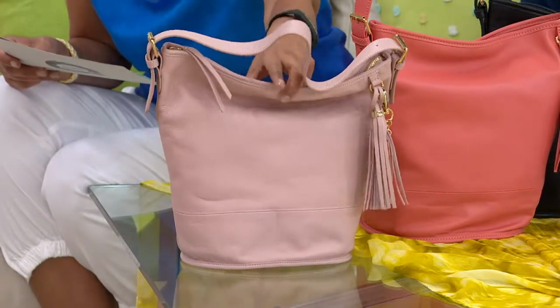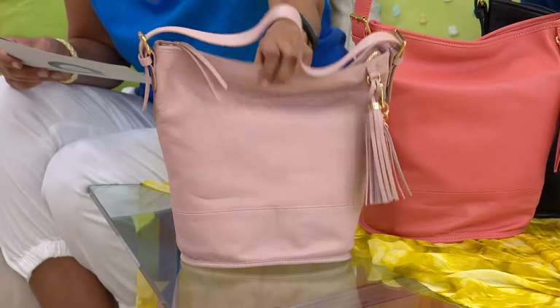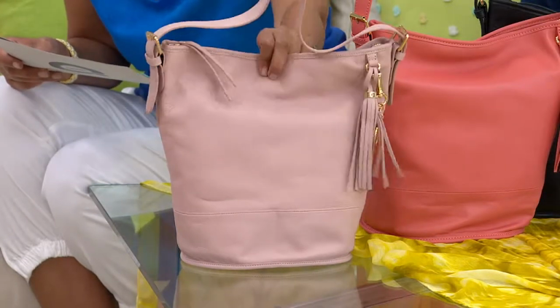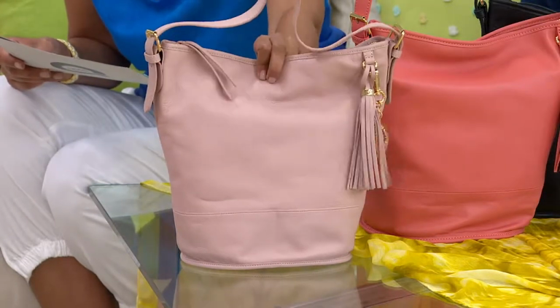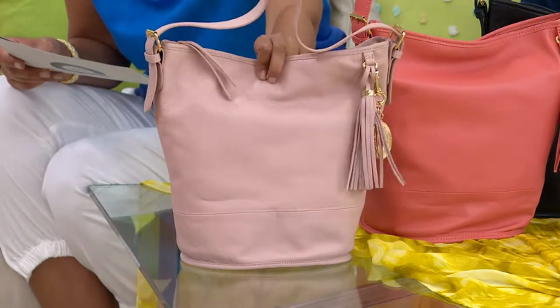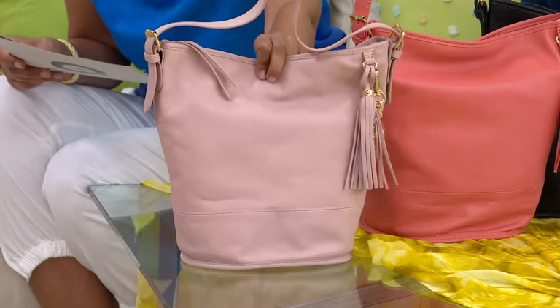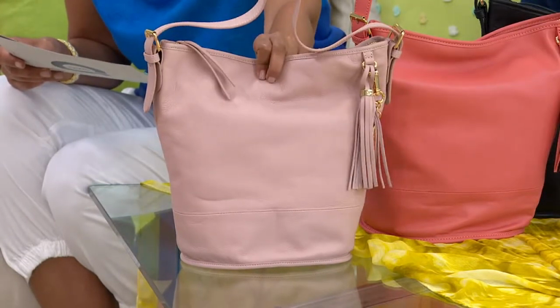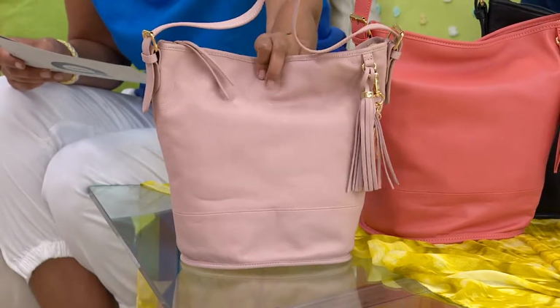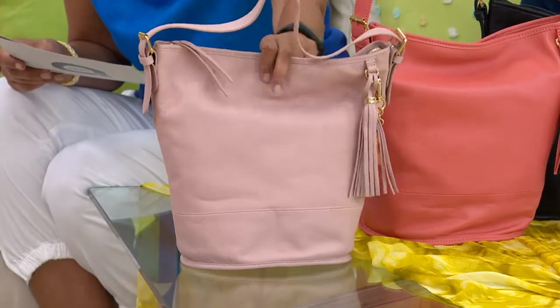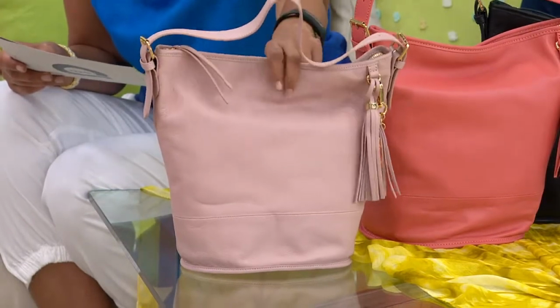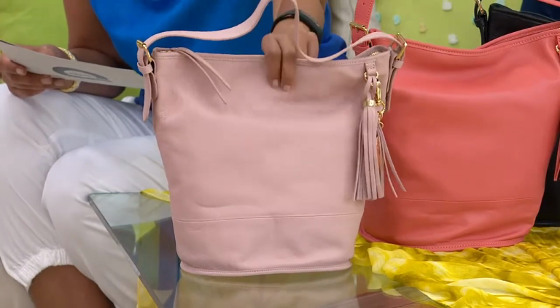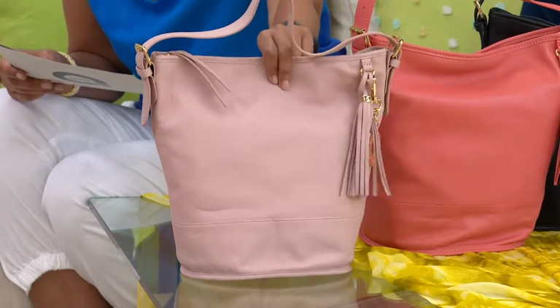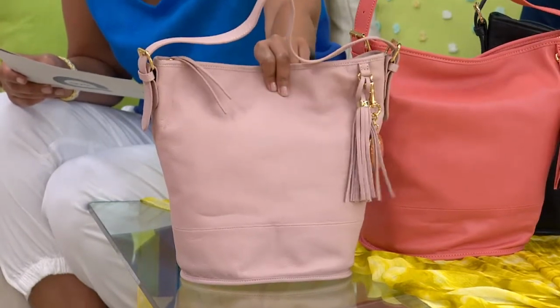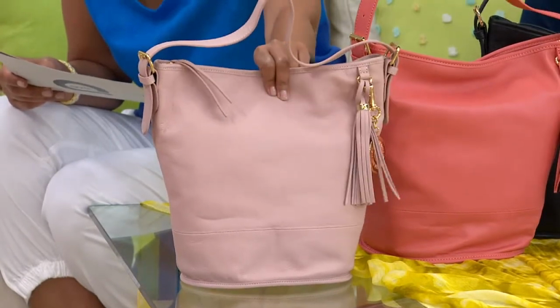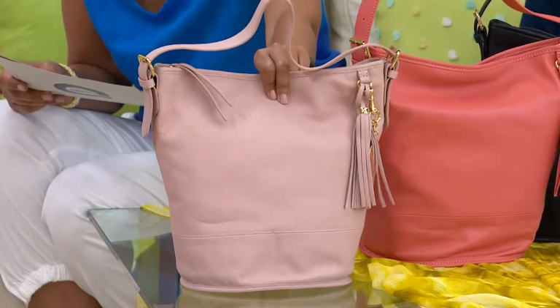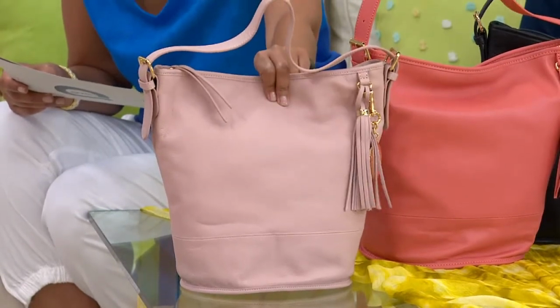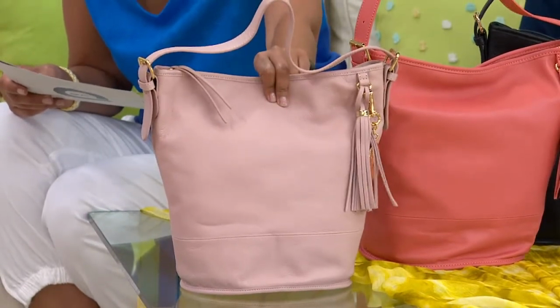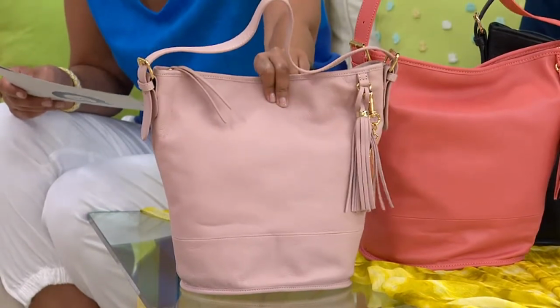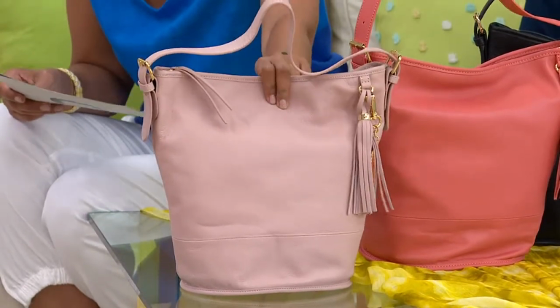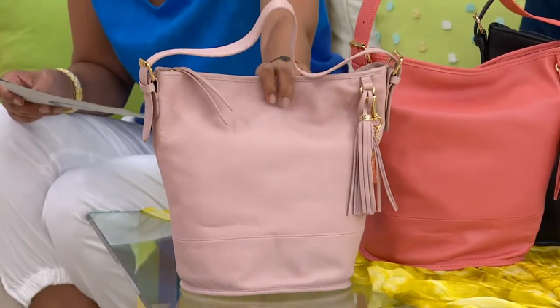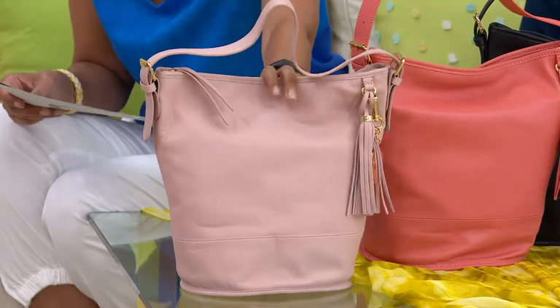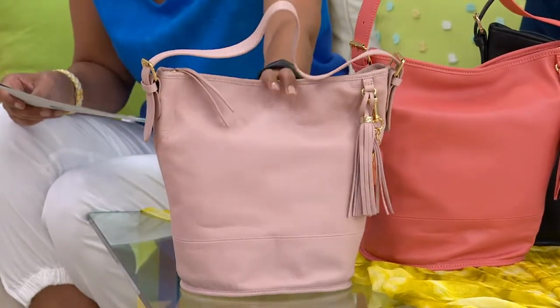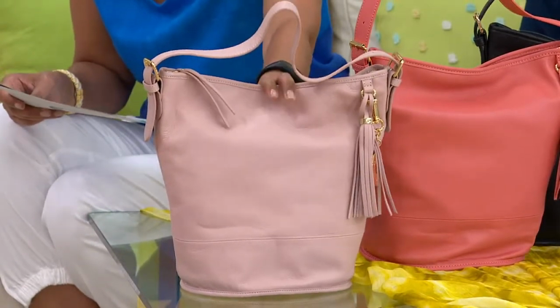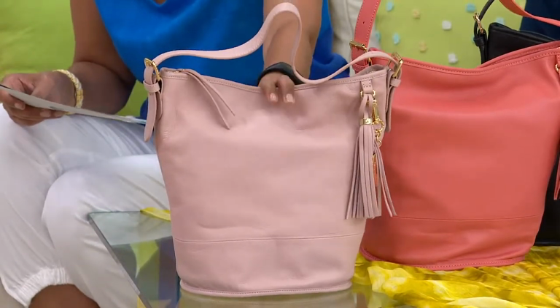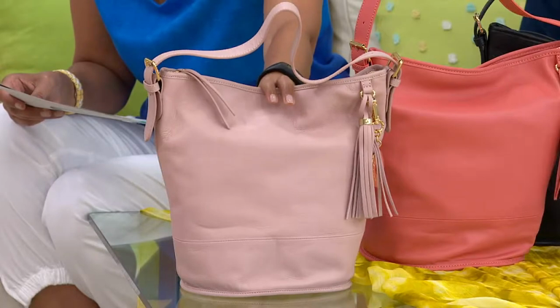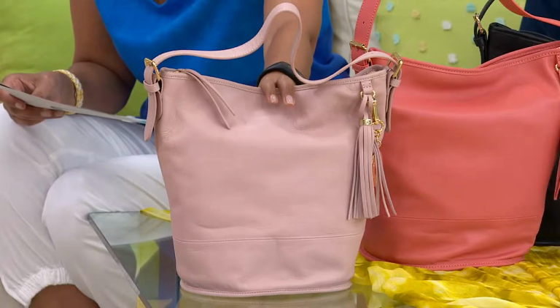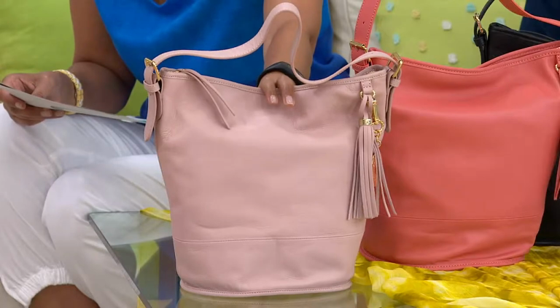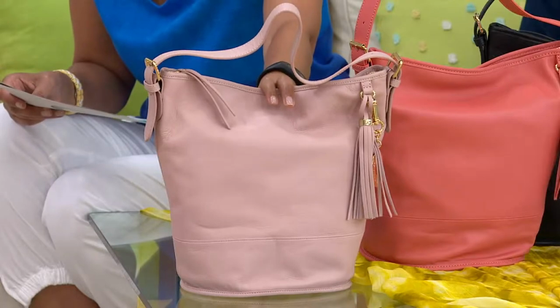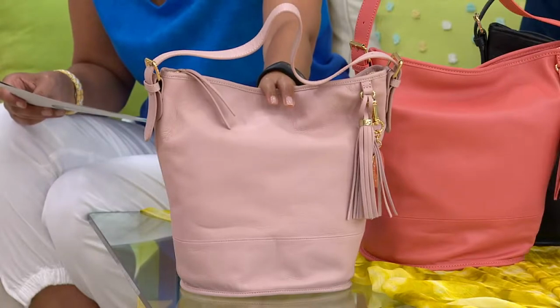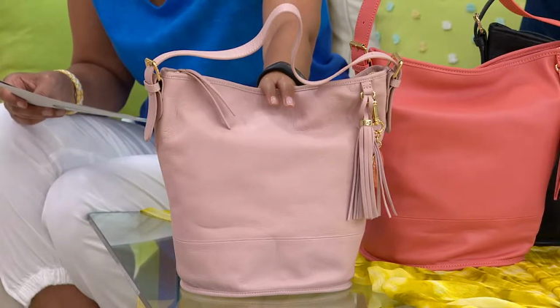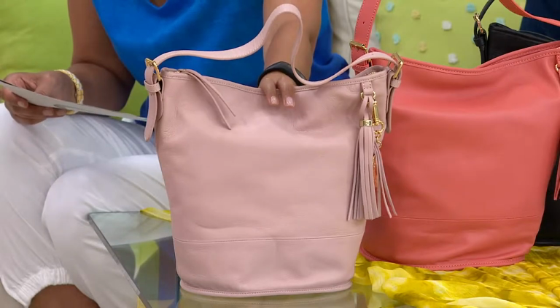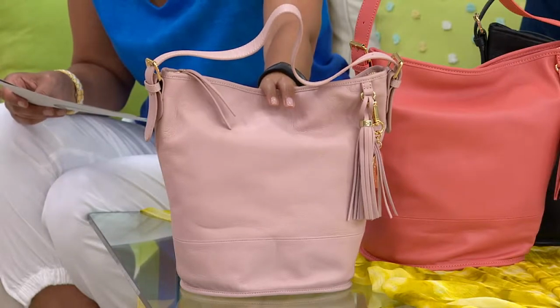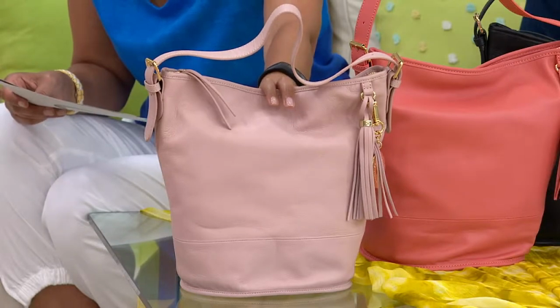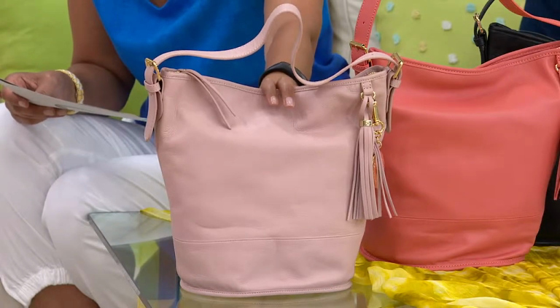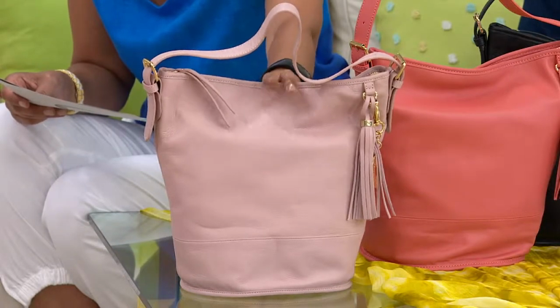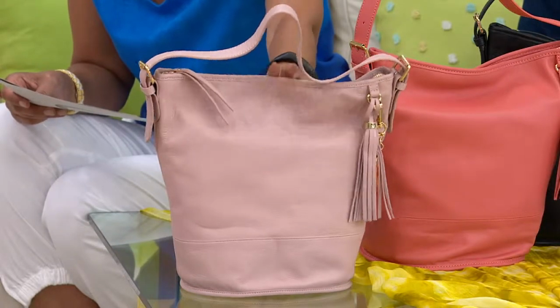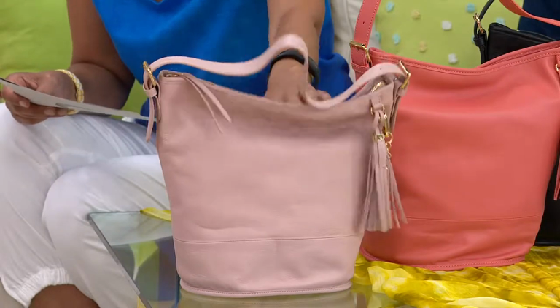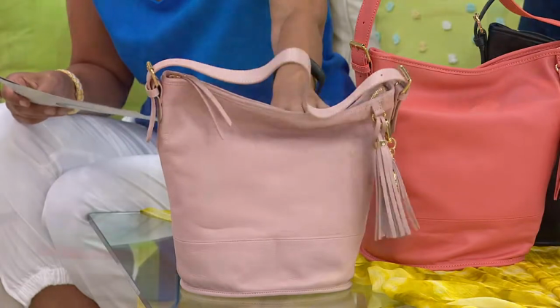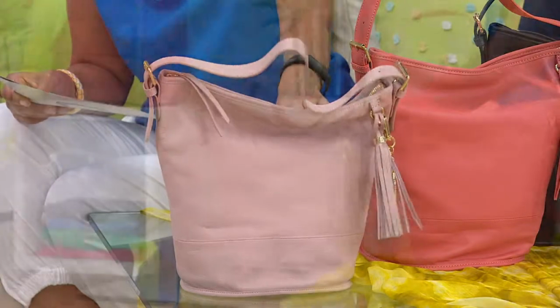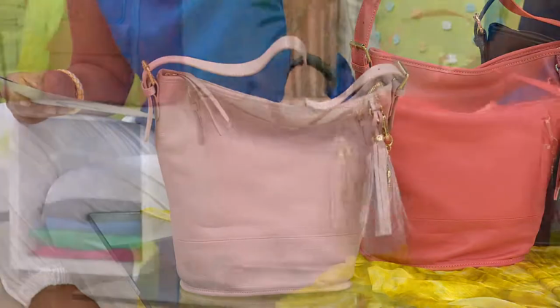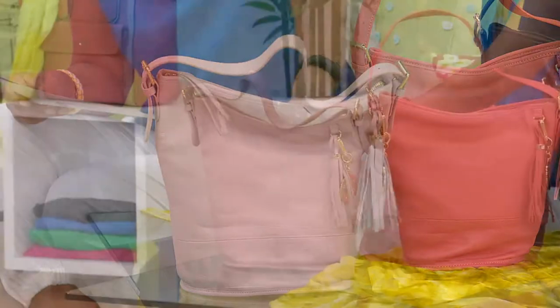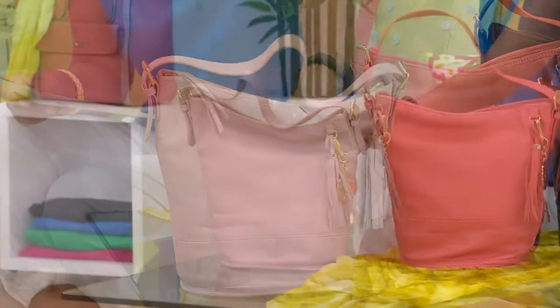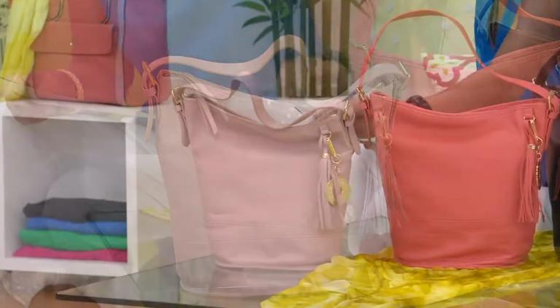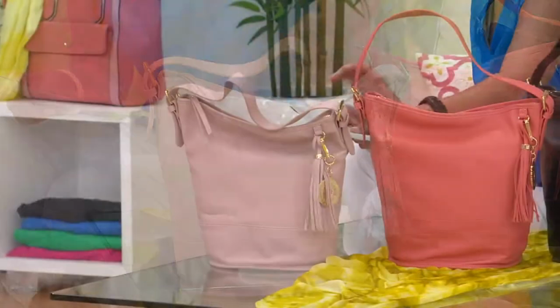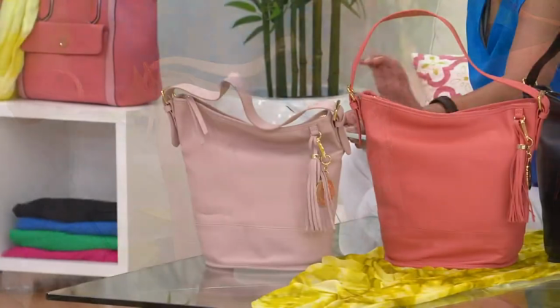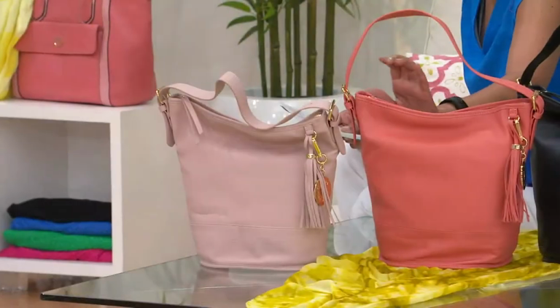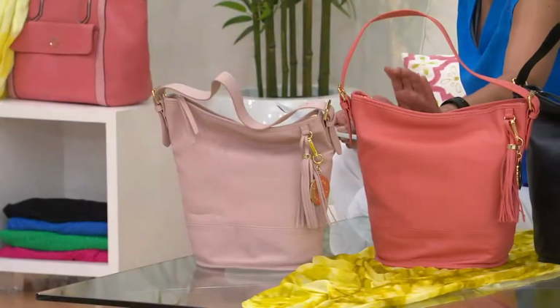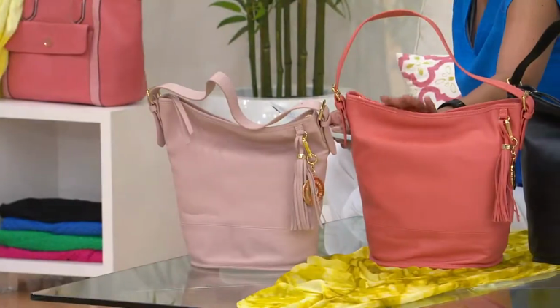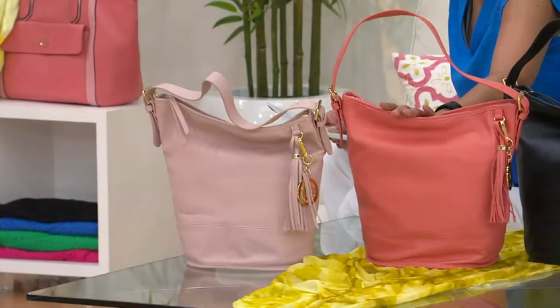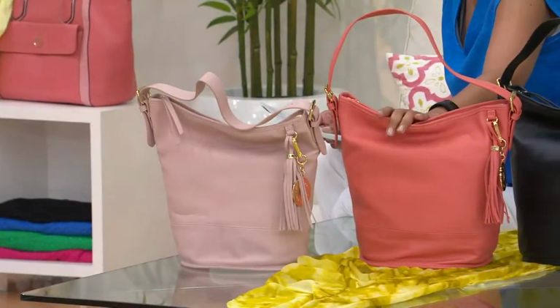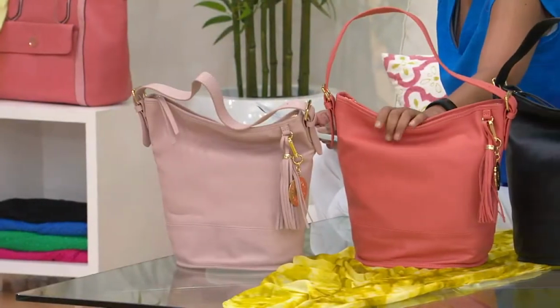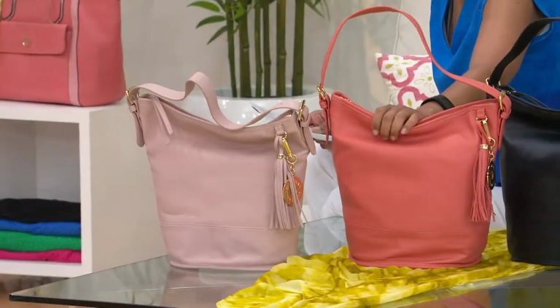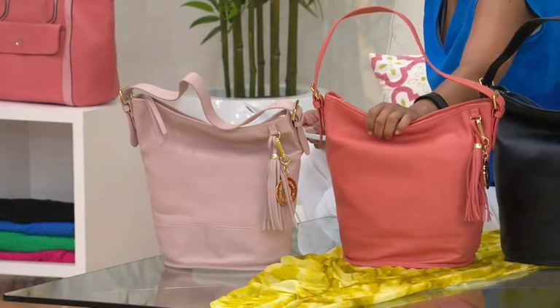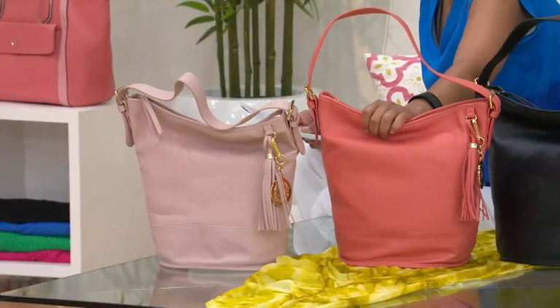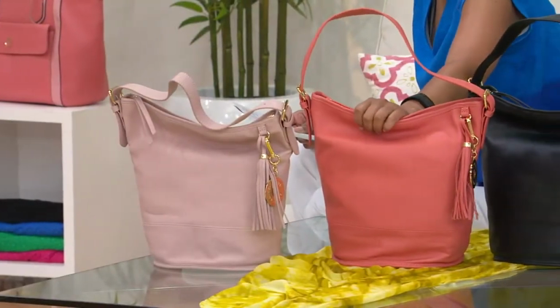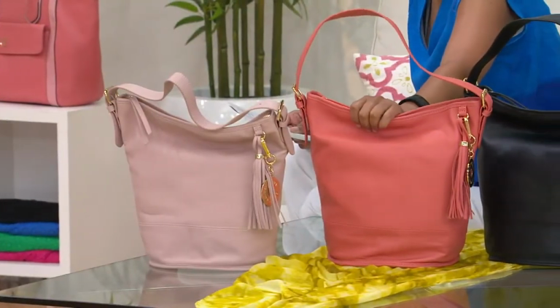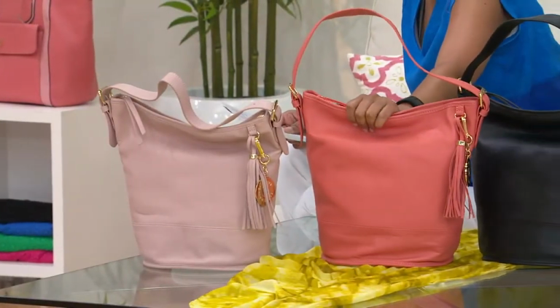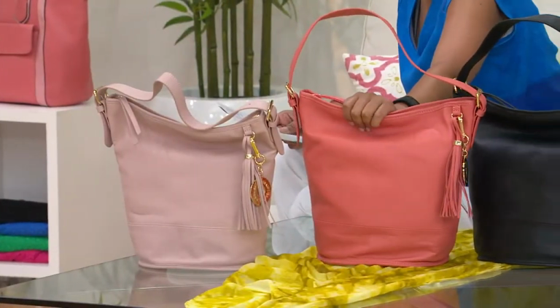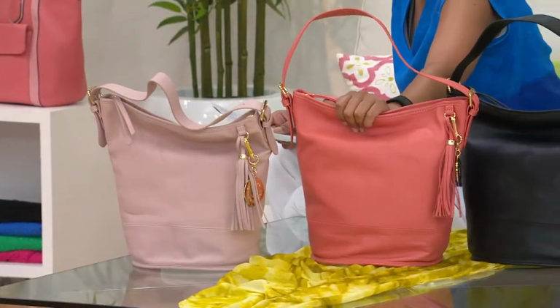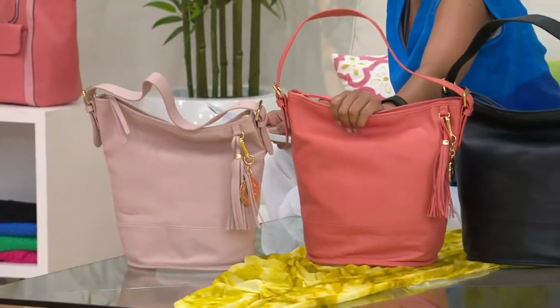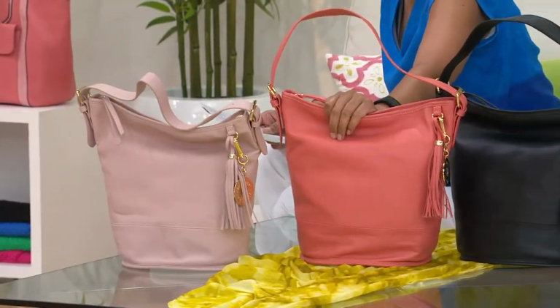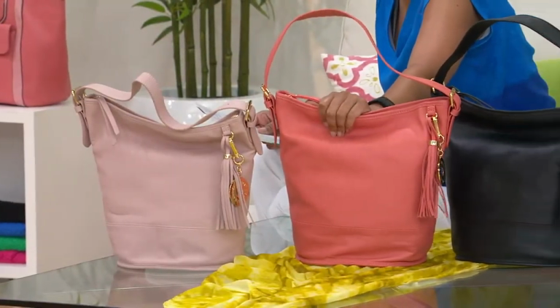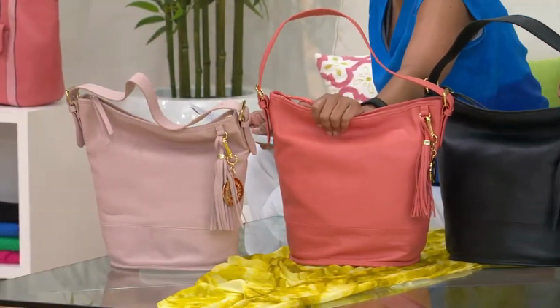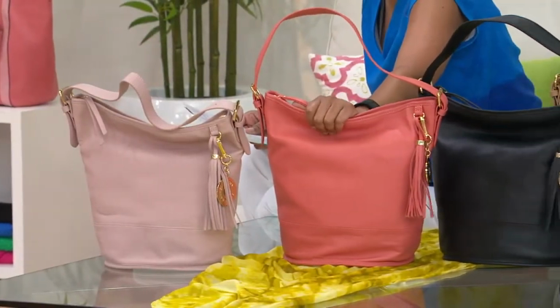You're getting this bag home and you're using it right now. This color is your blush as we keep on going, and this is the coral.